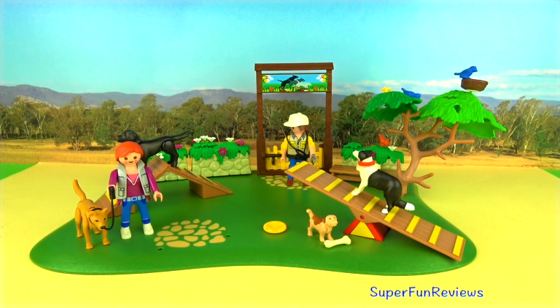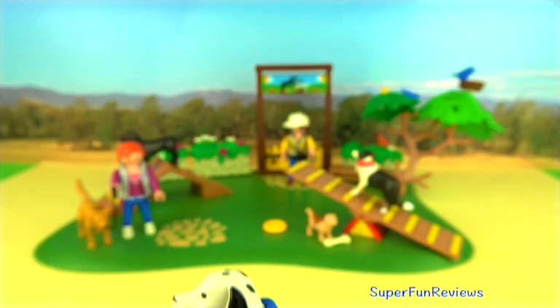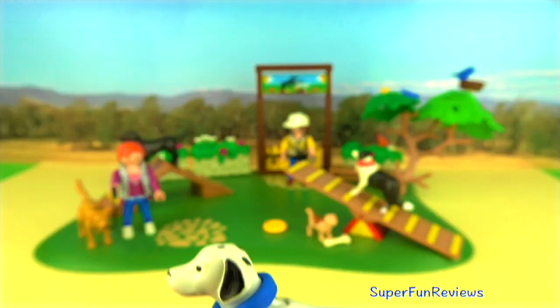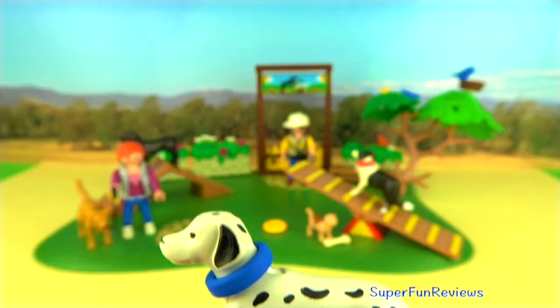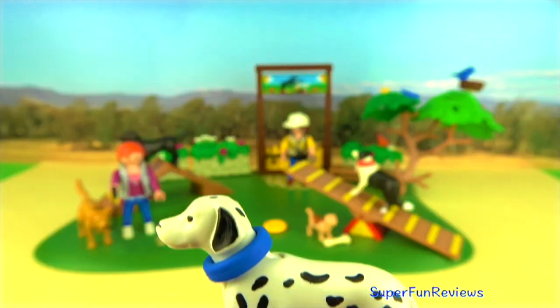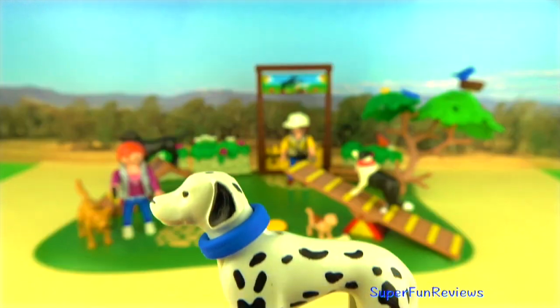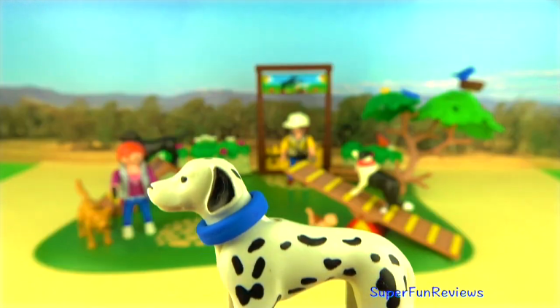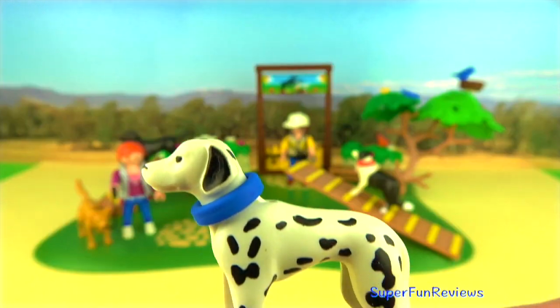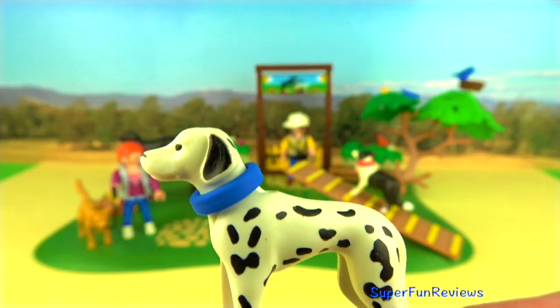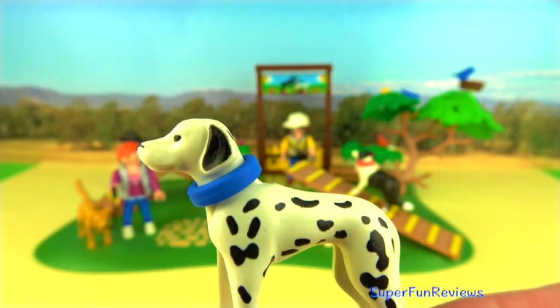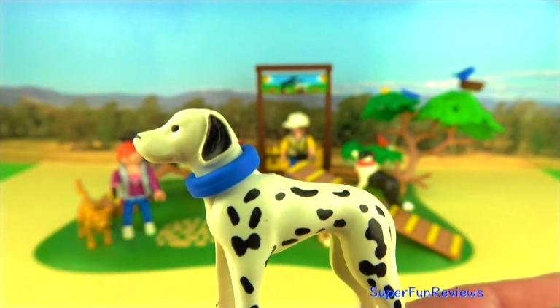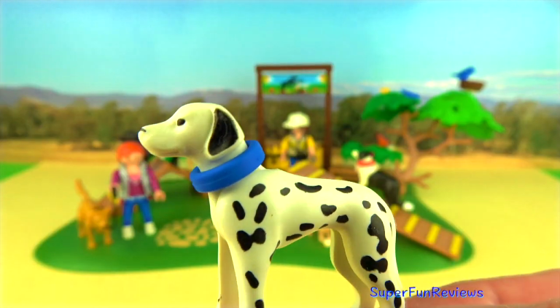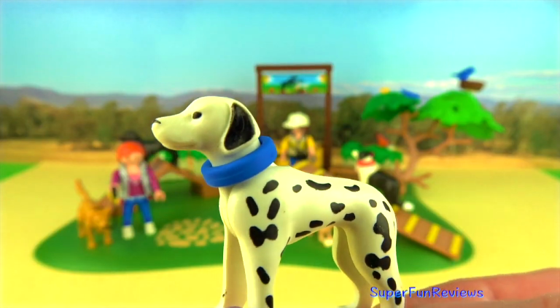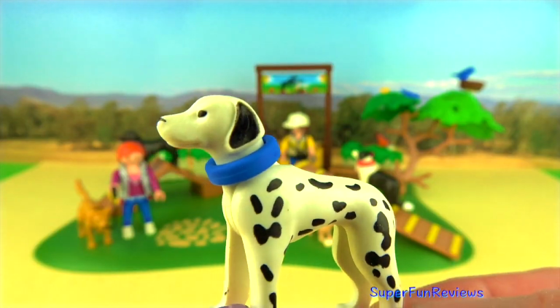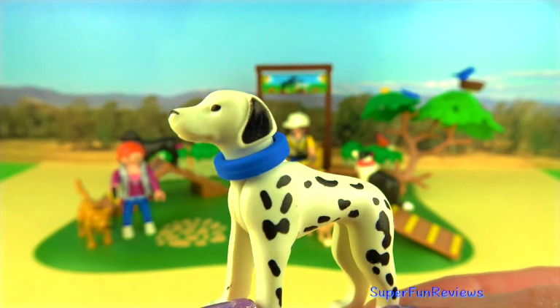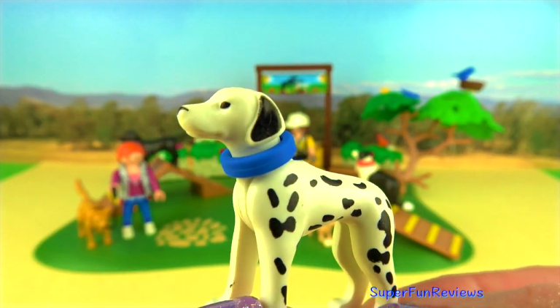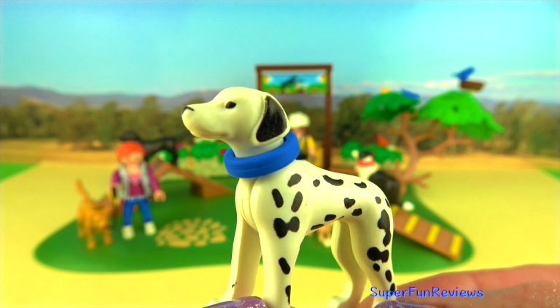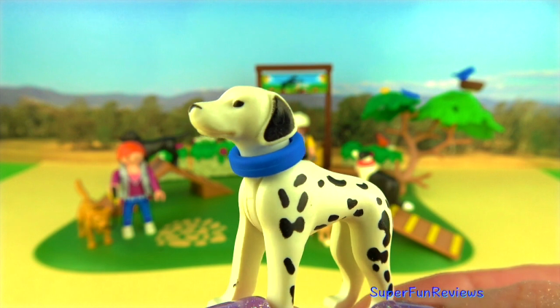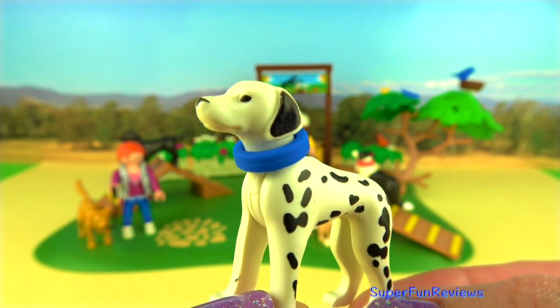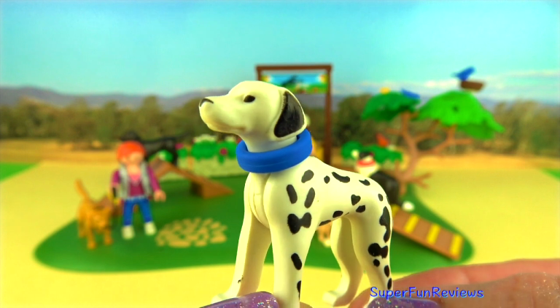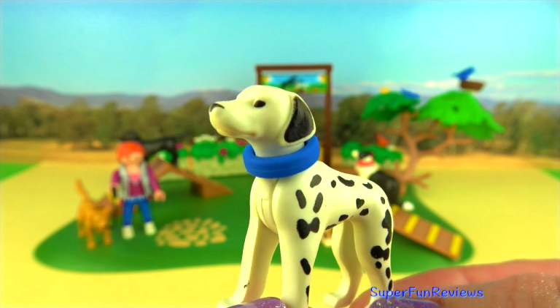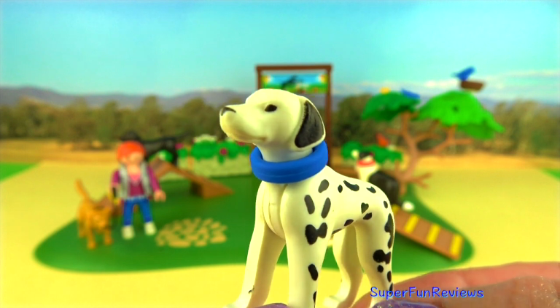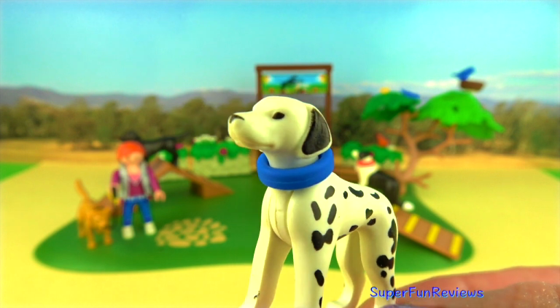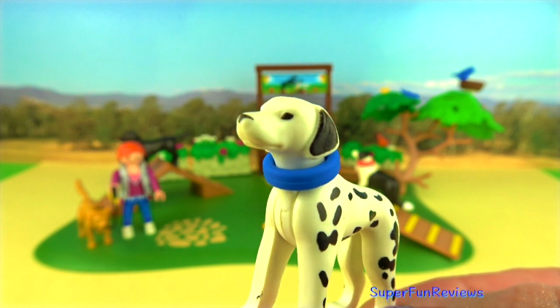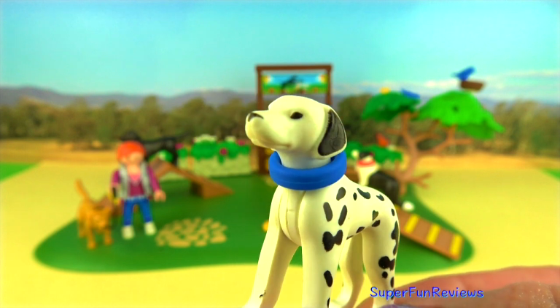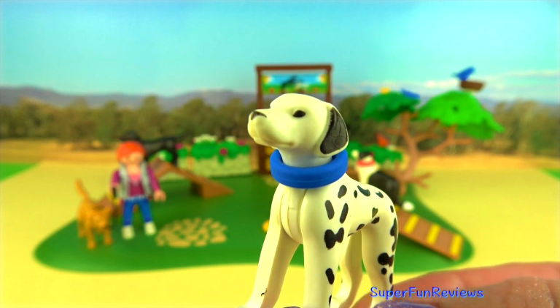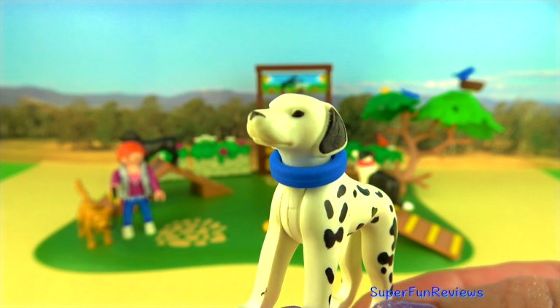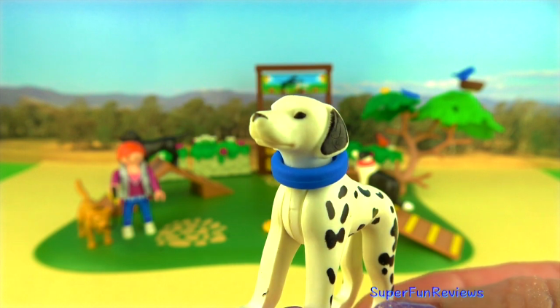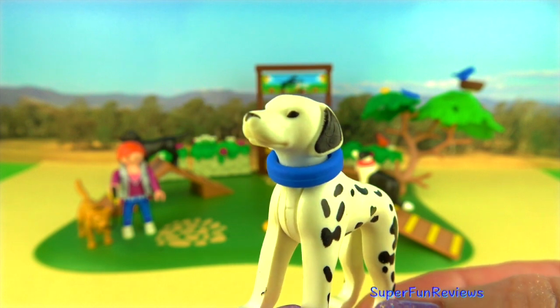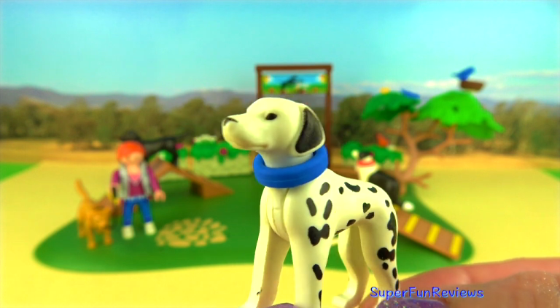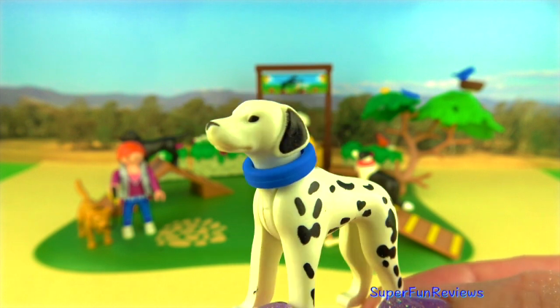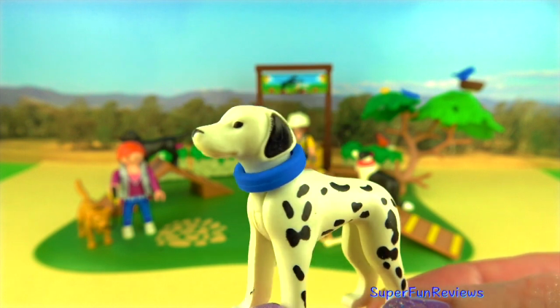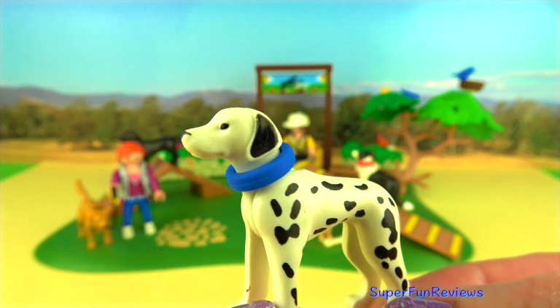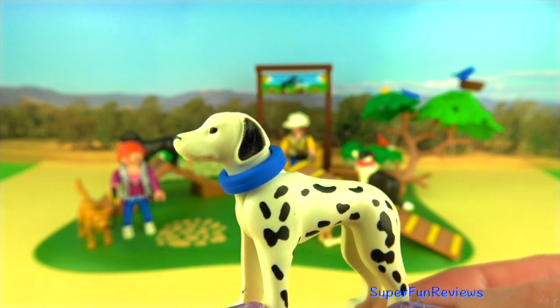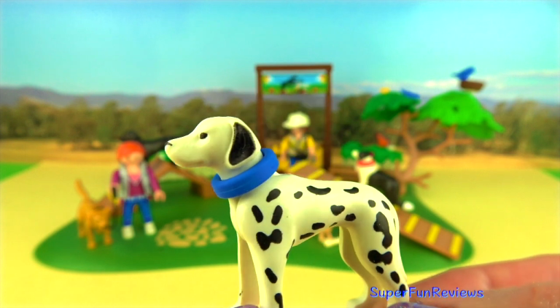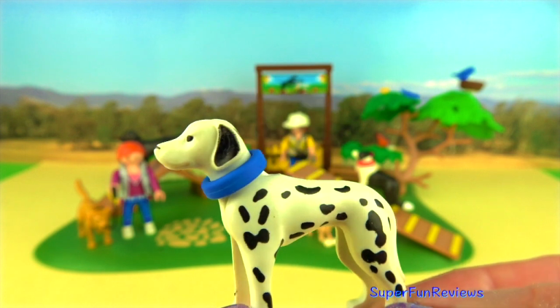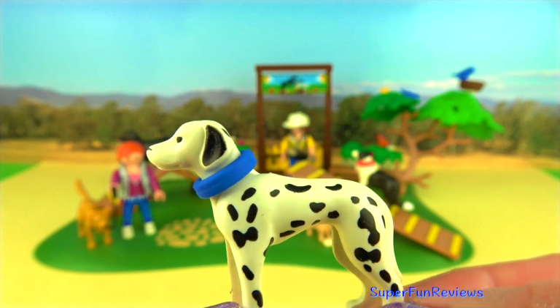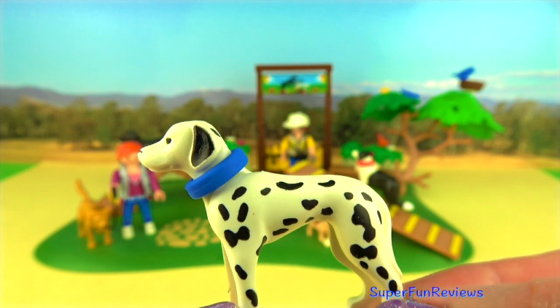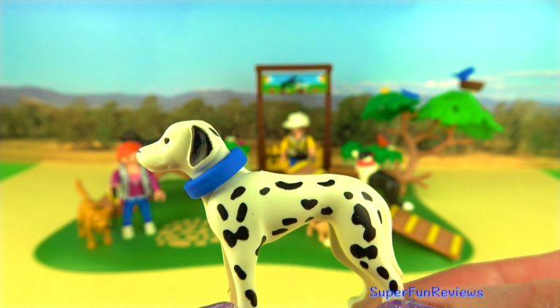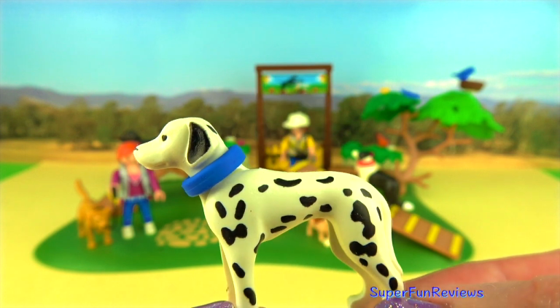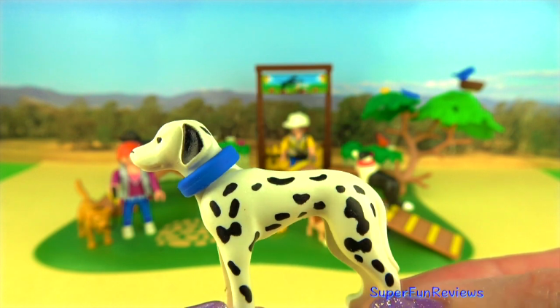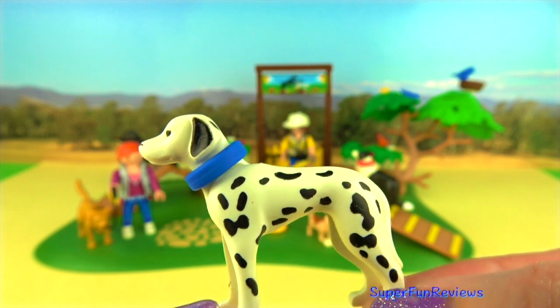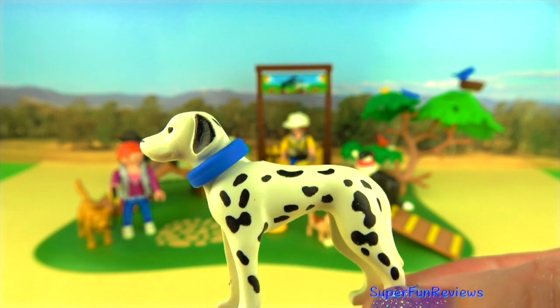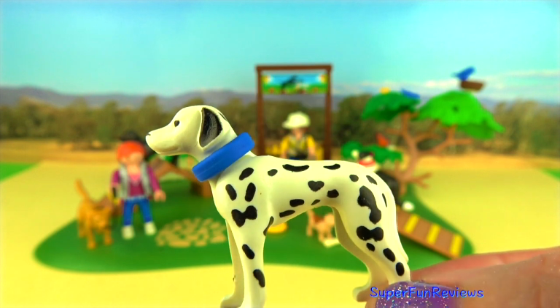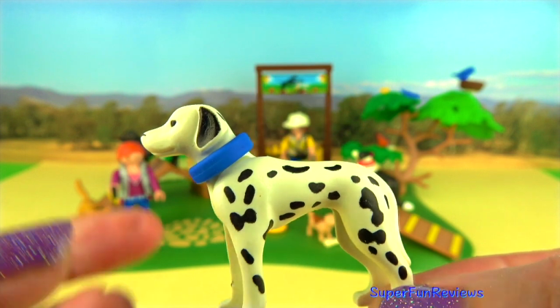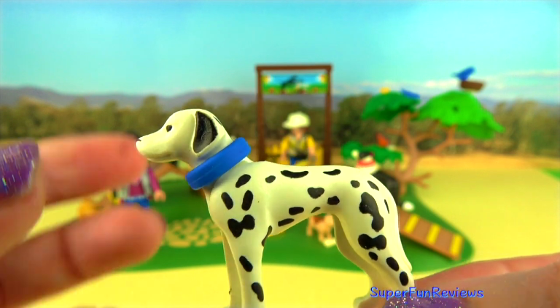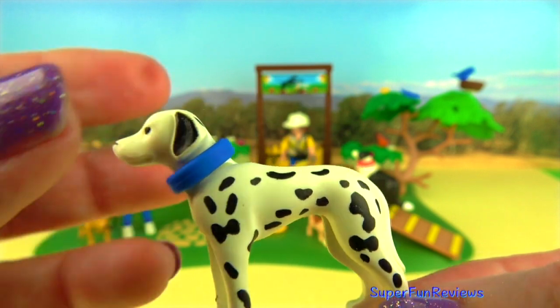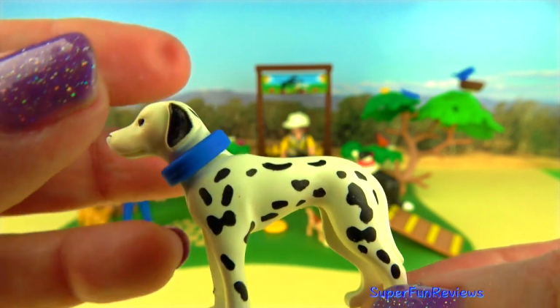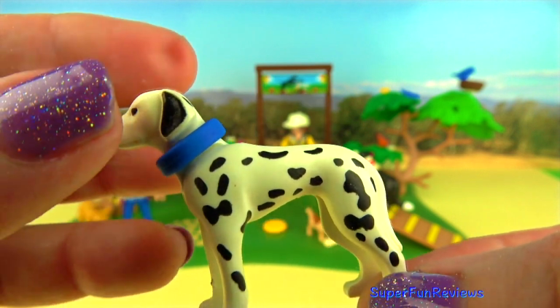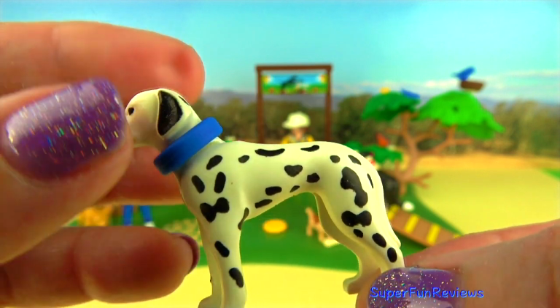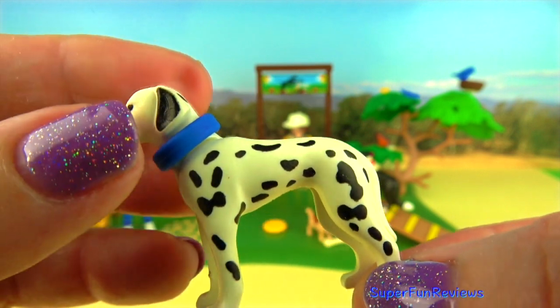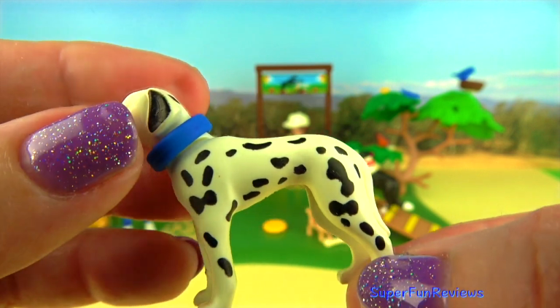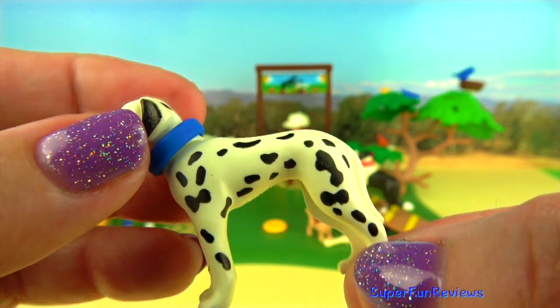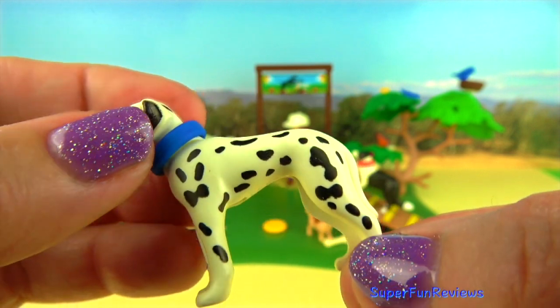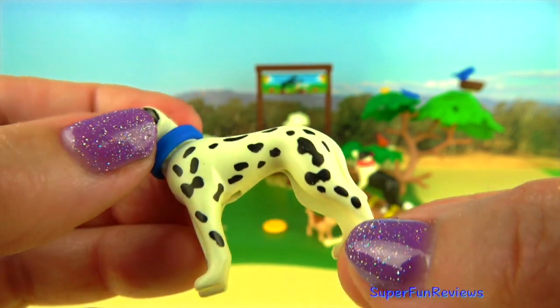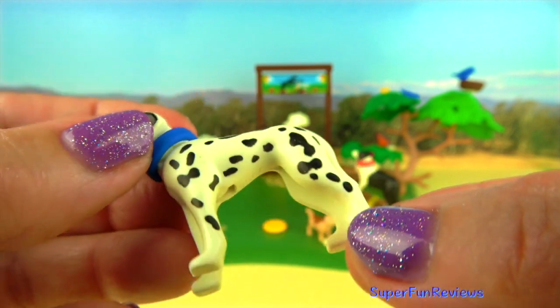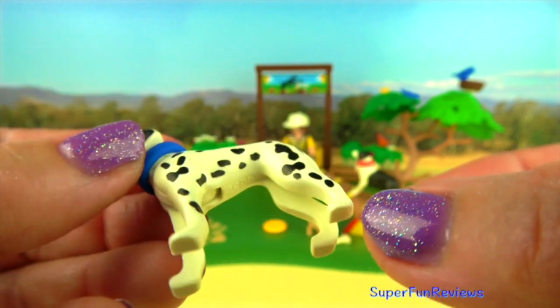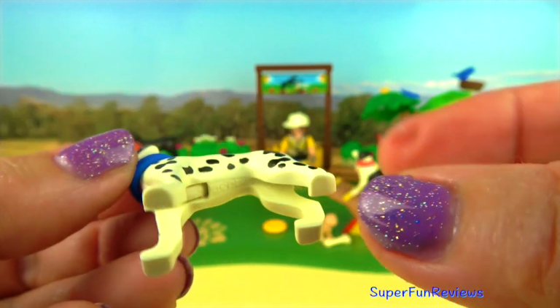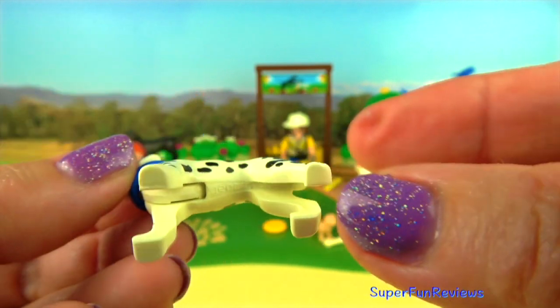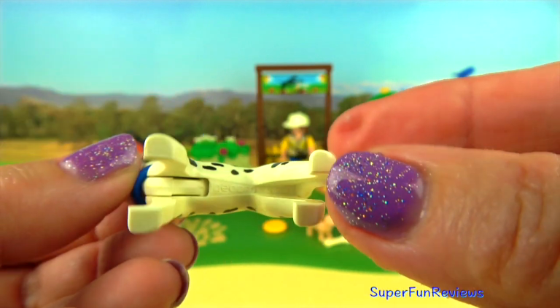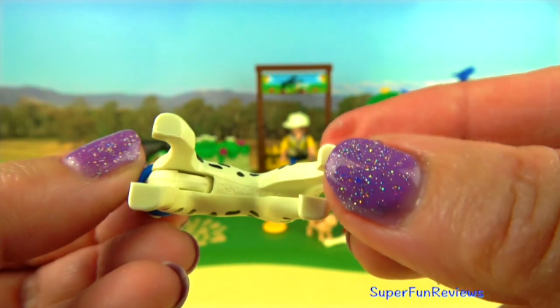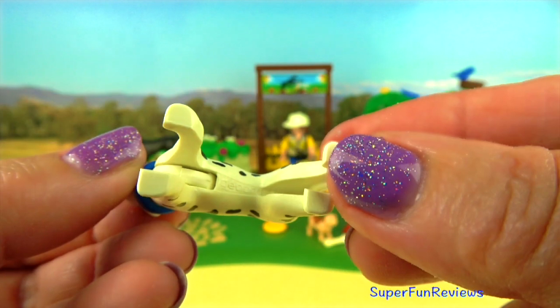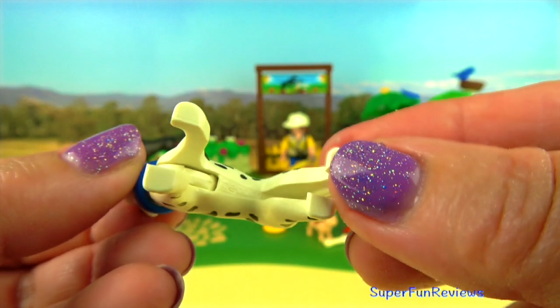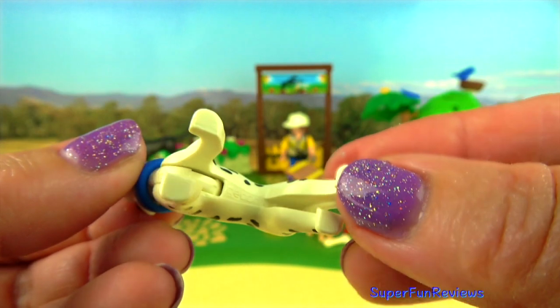And here's the Dalmatian with his blue collar. The head moves on this one.